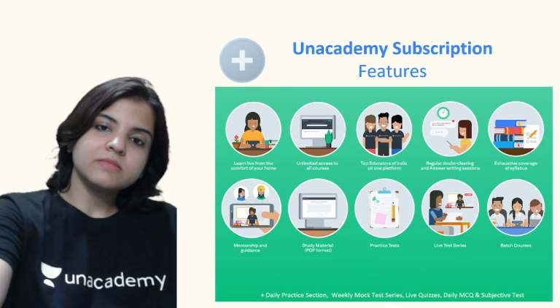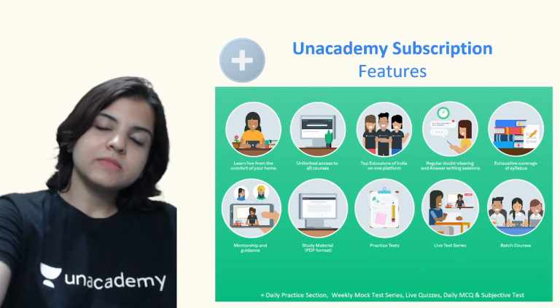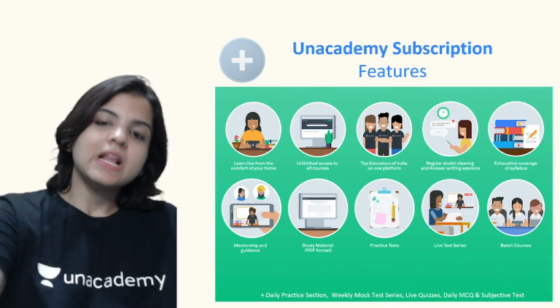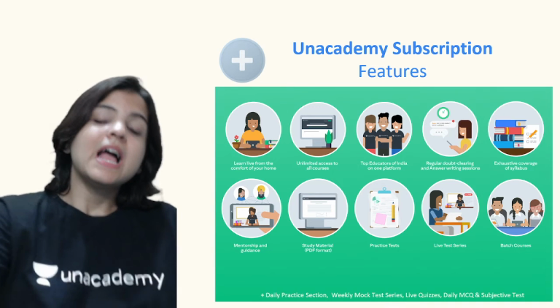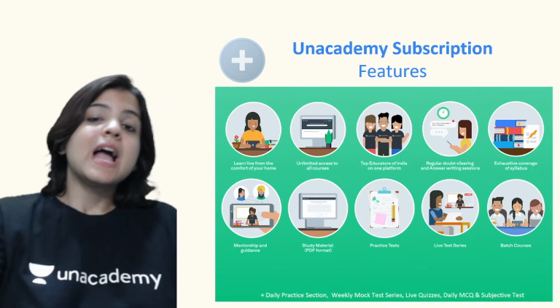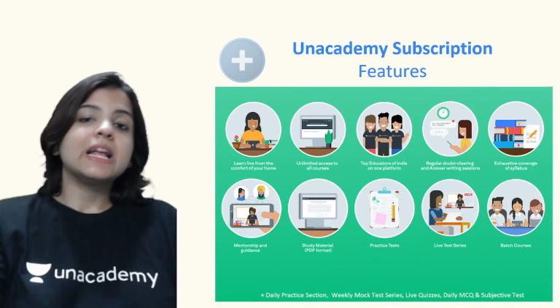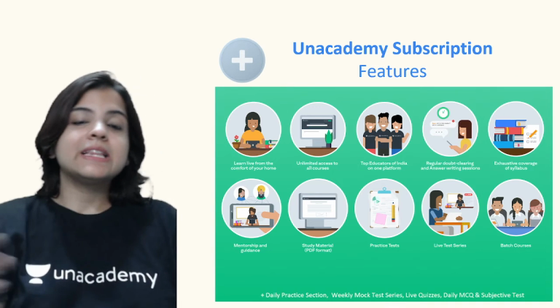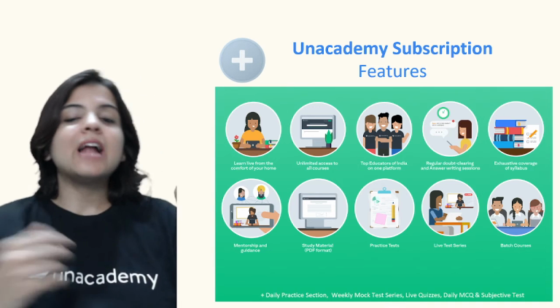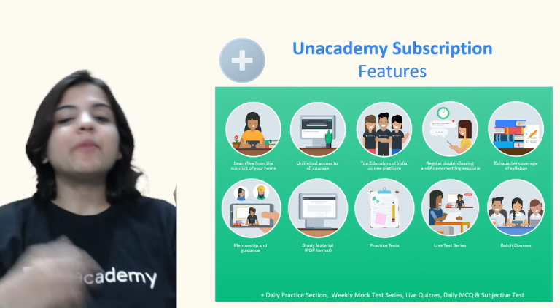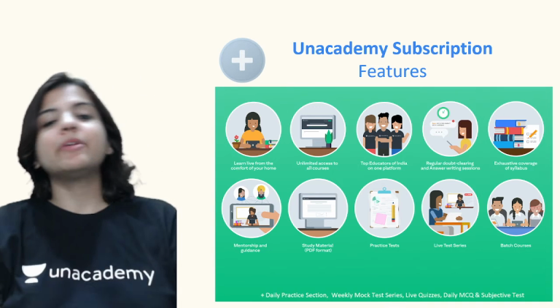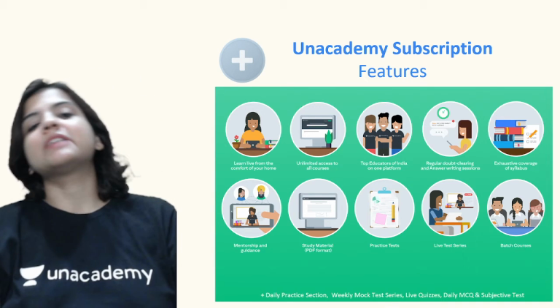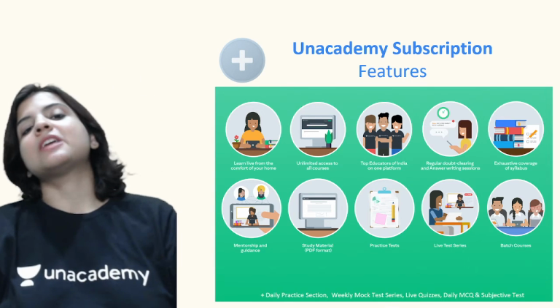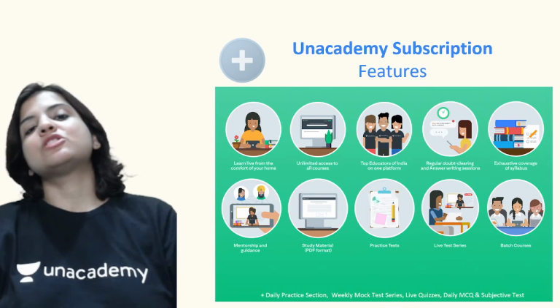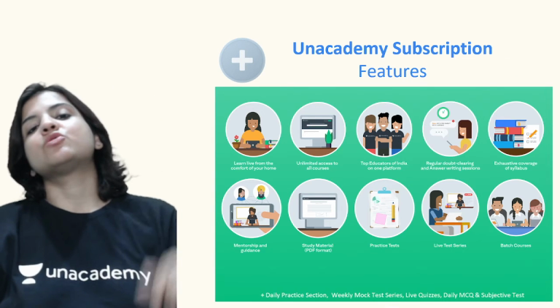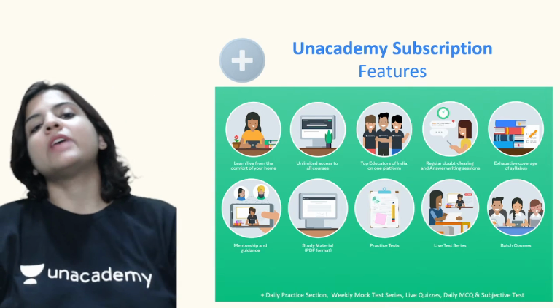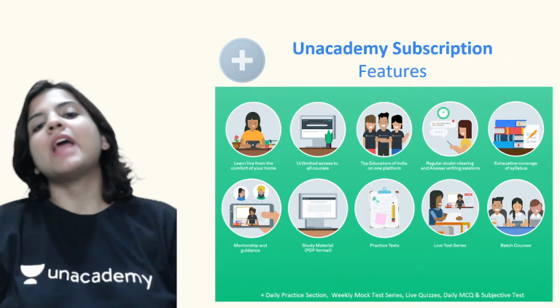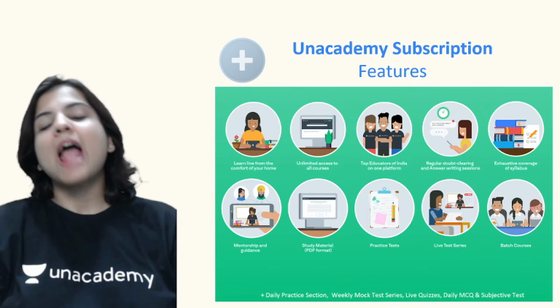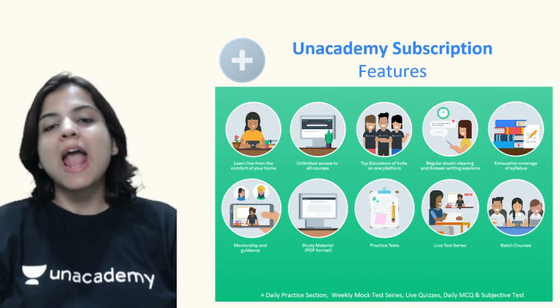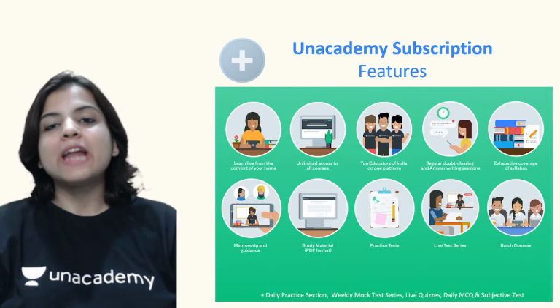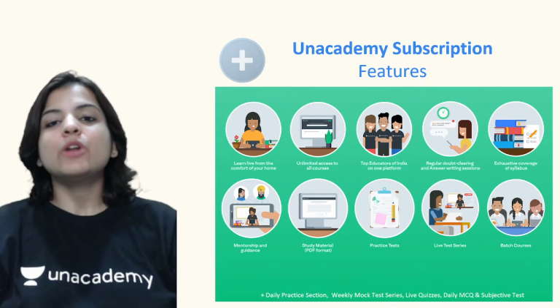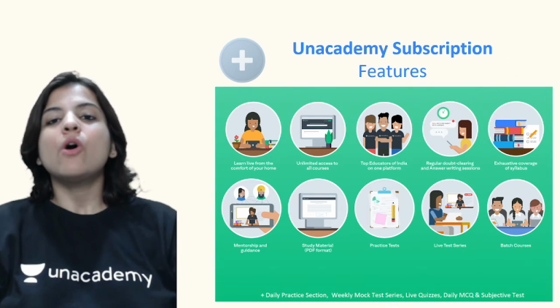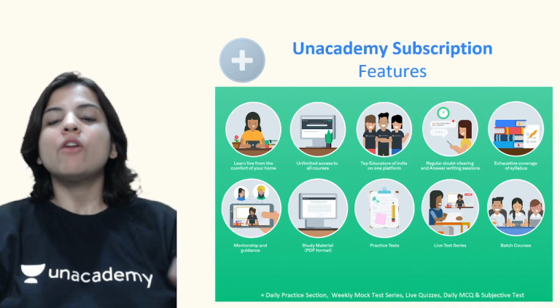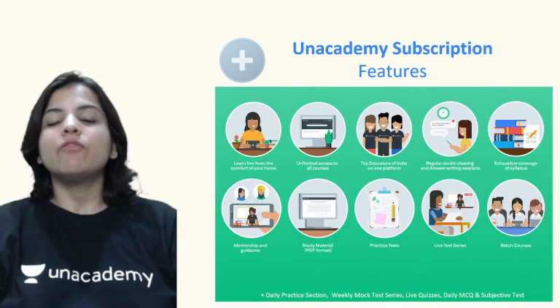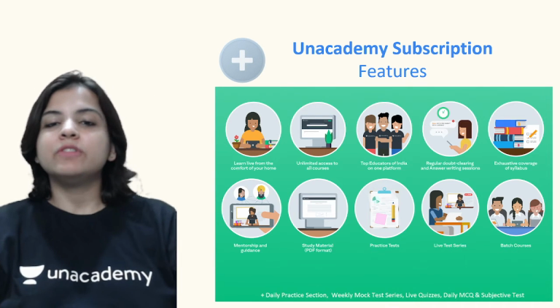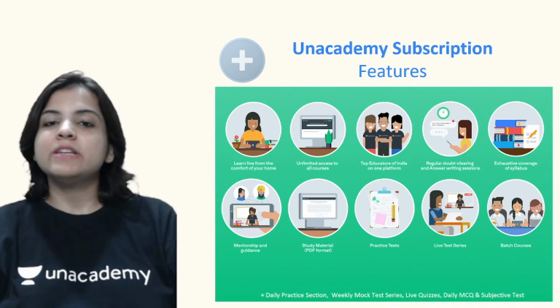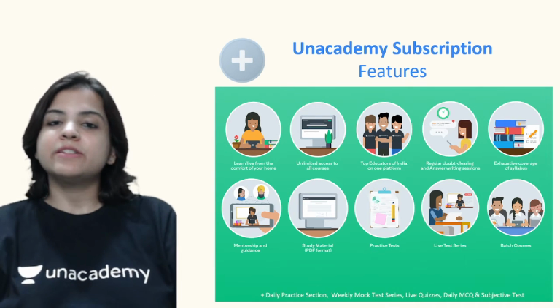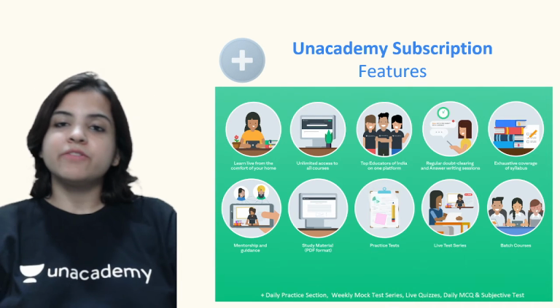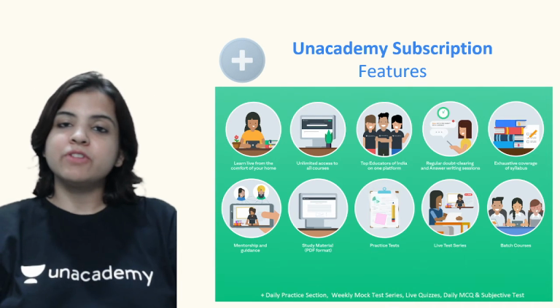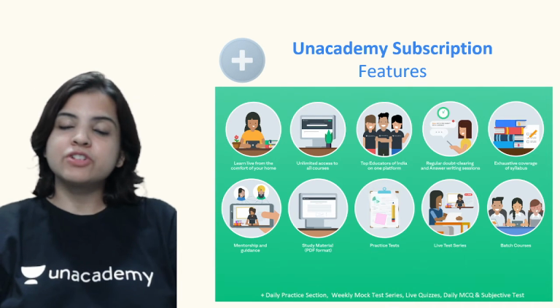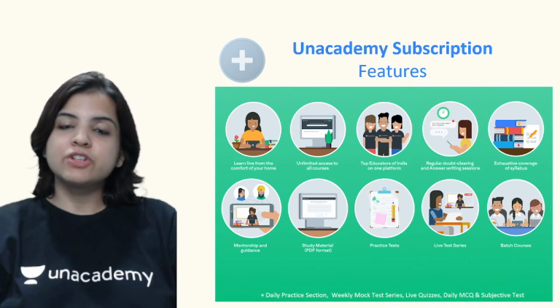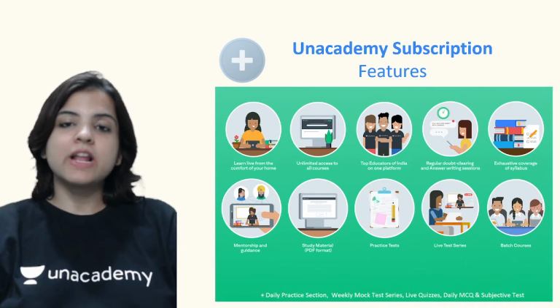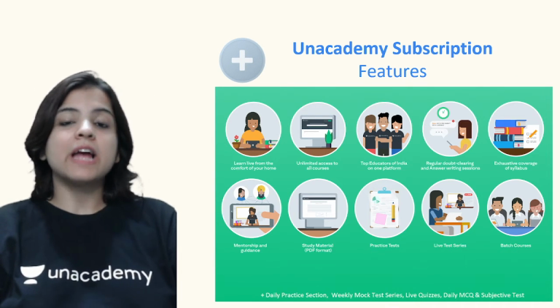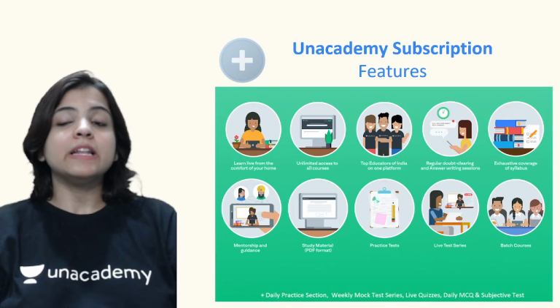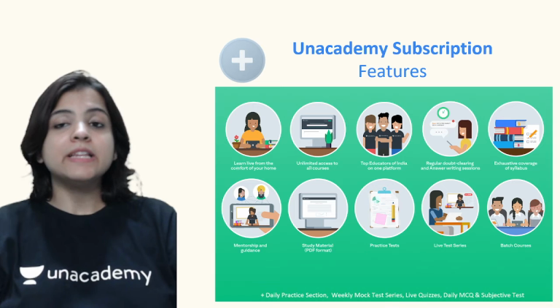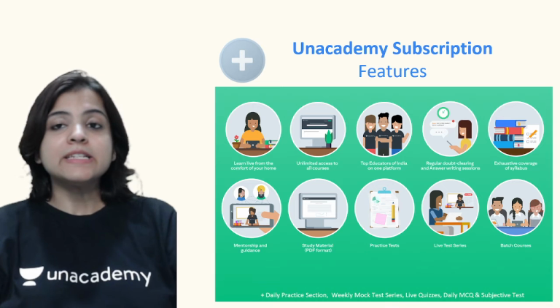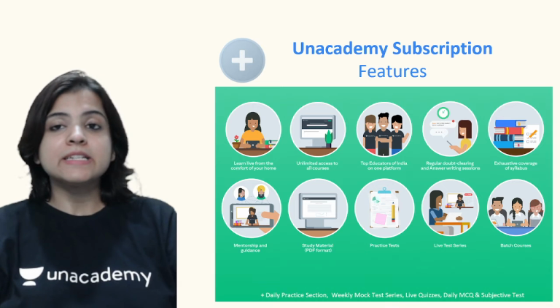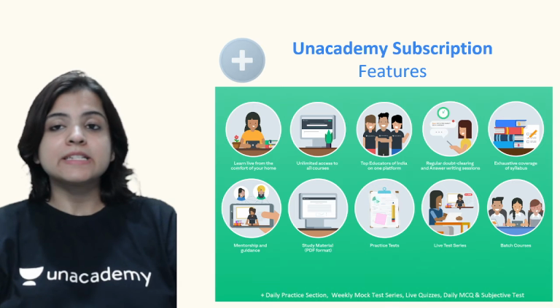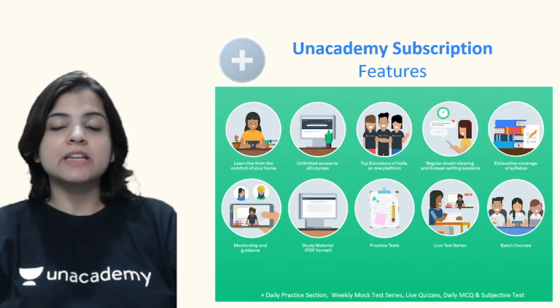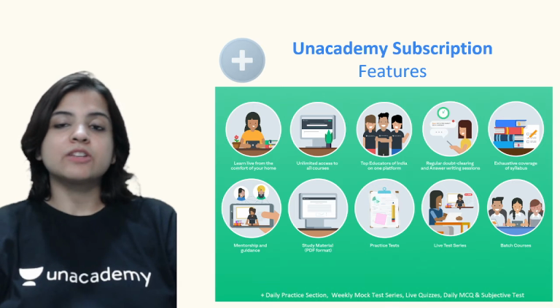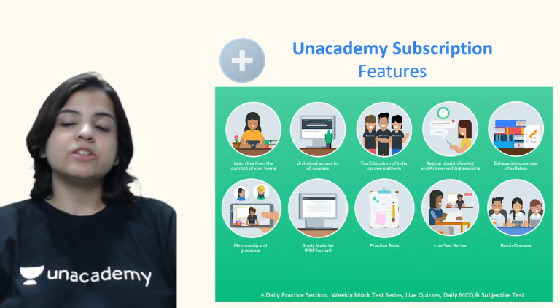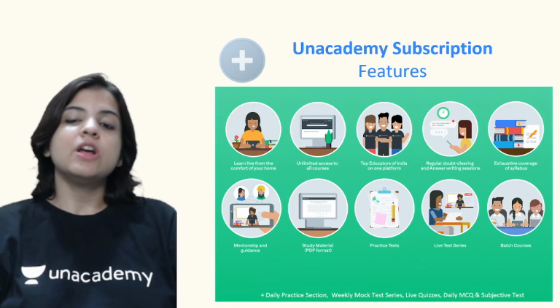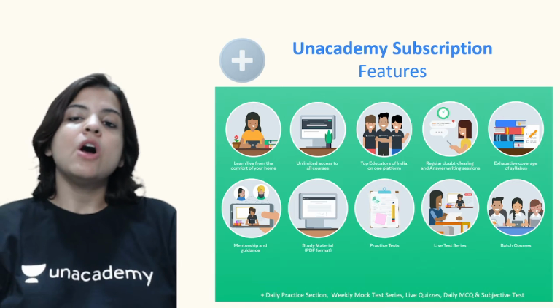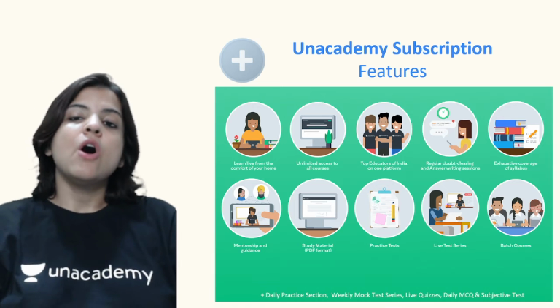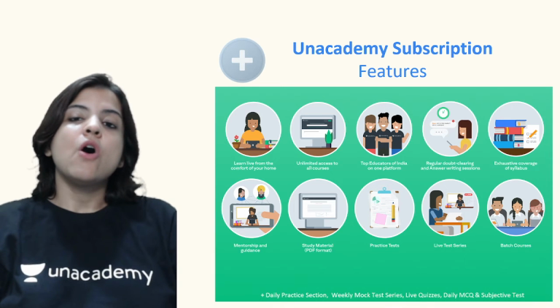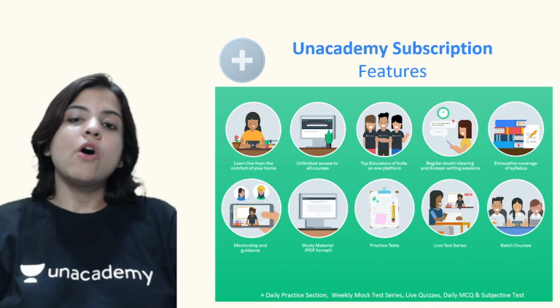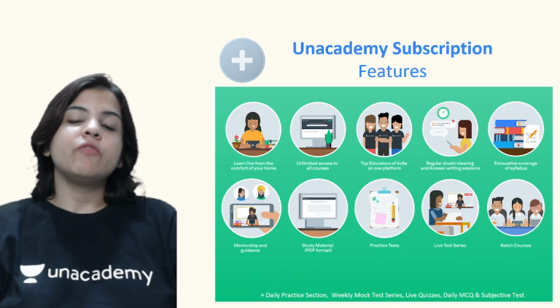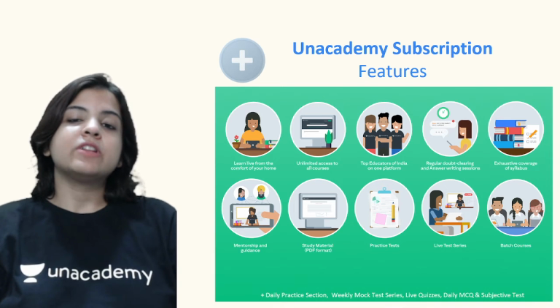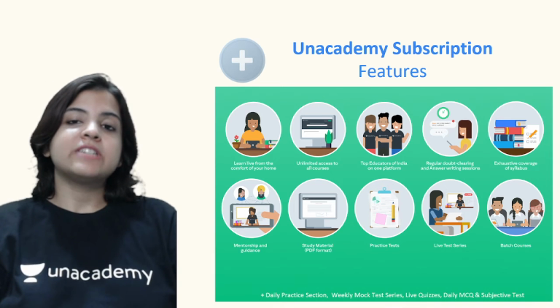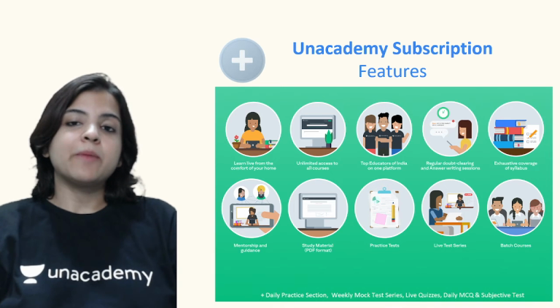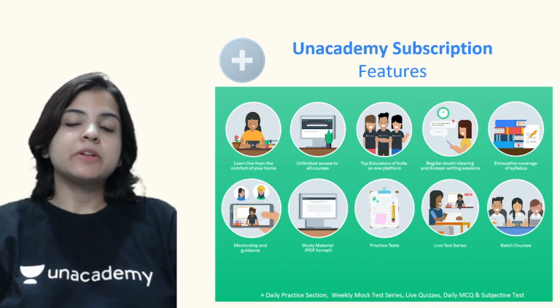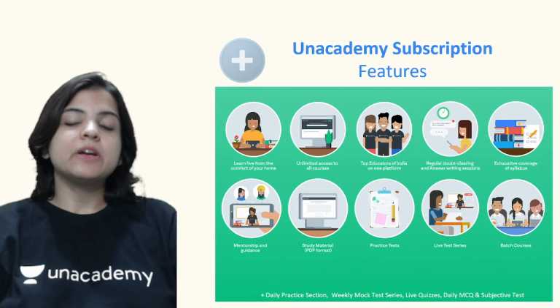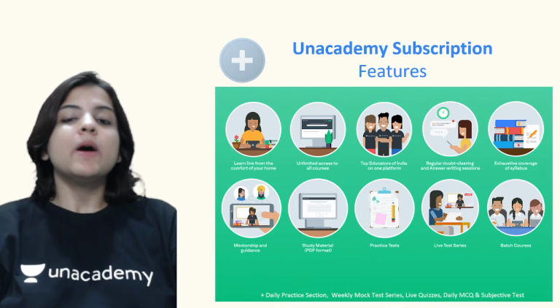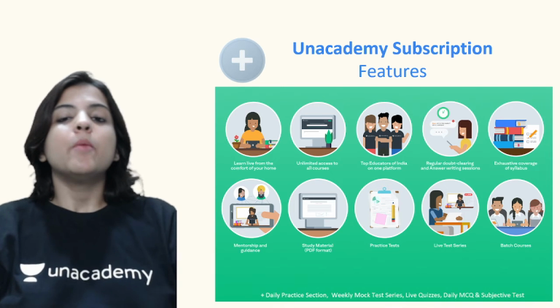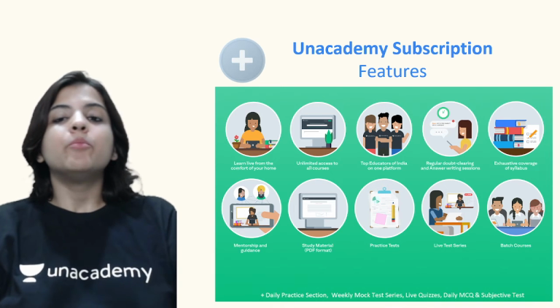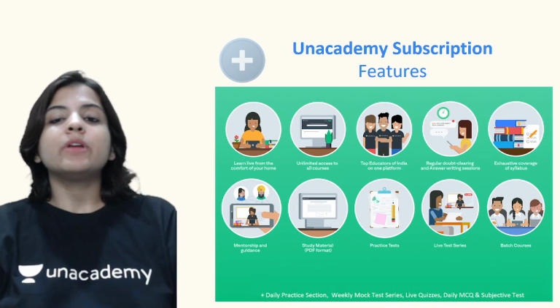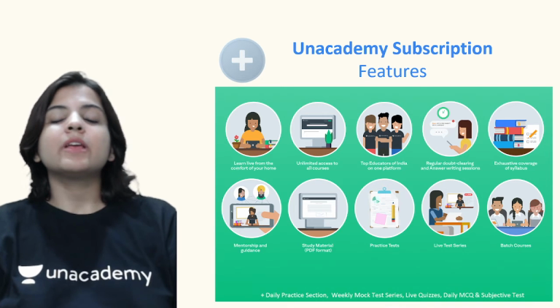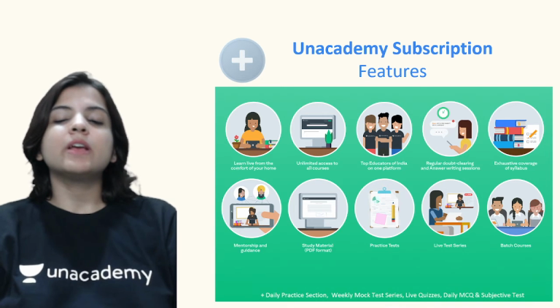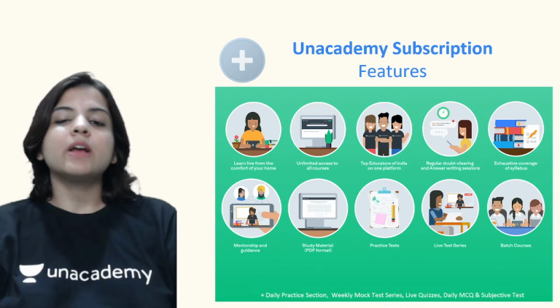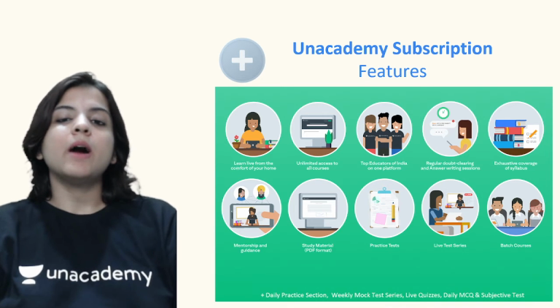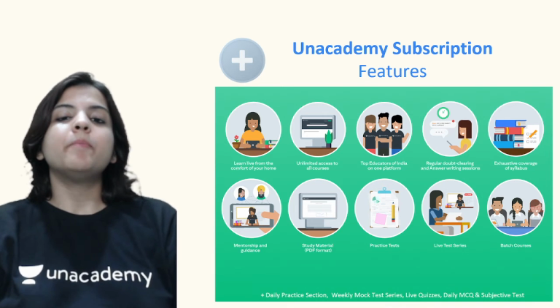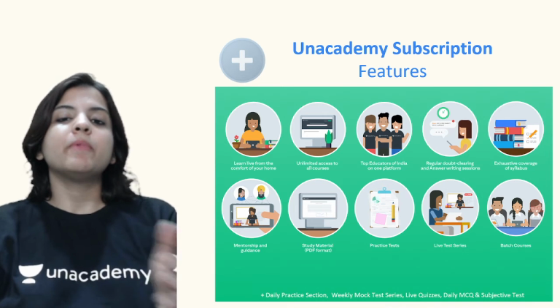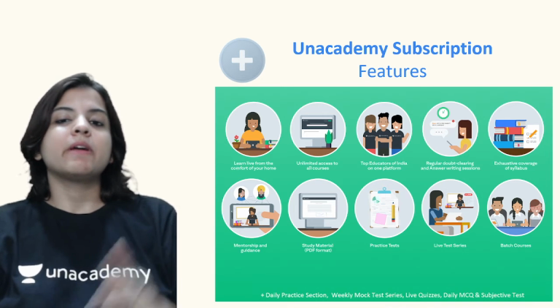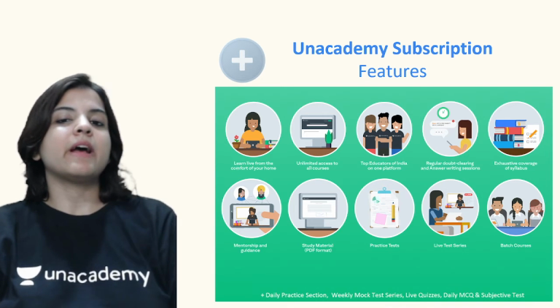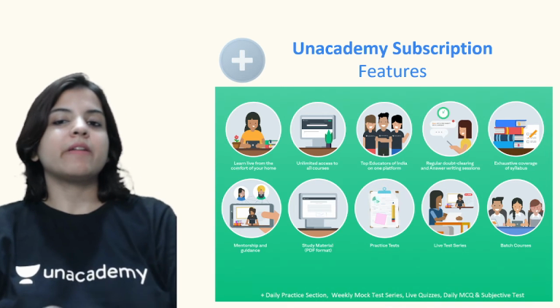And that brings us to the end of this revision and discussion of the chapter 'Bringing Up Kari.'